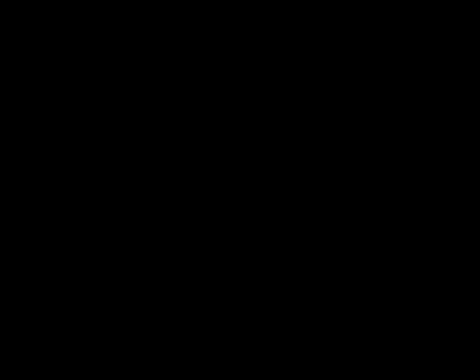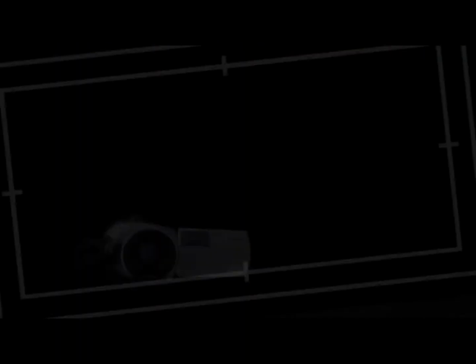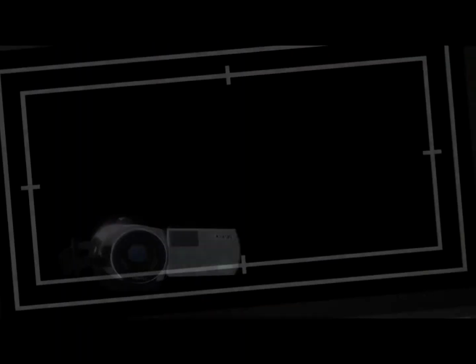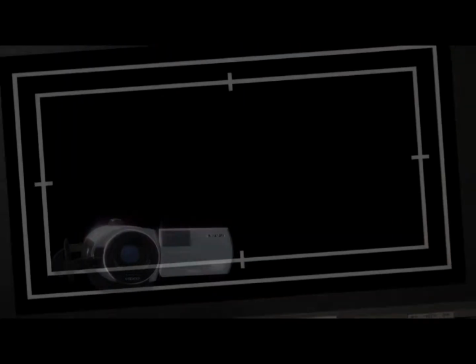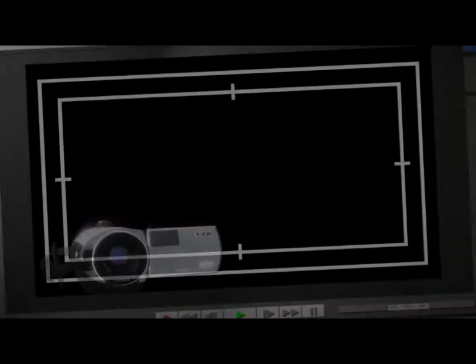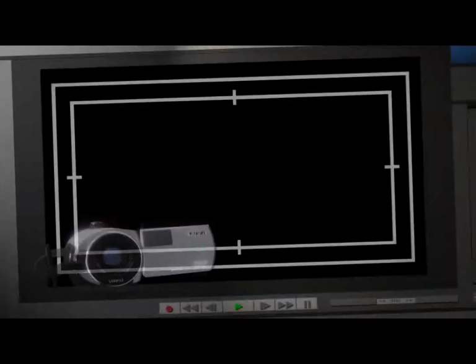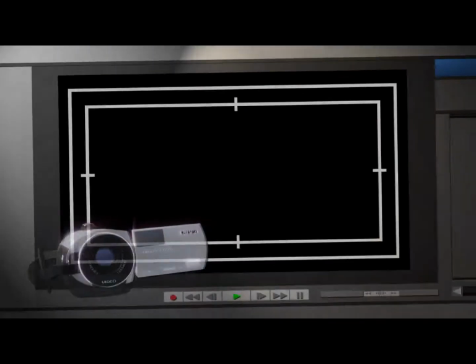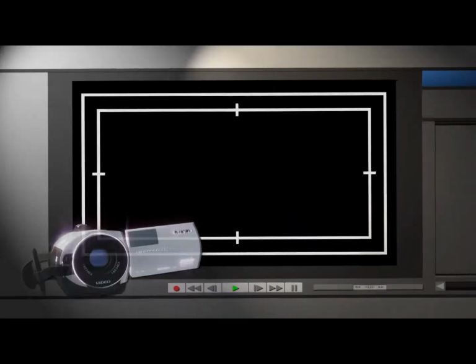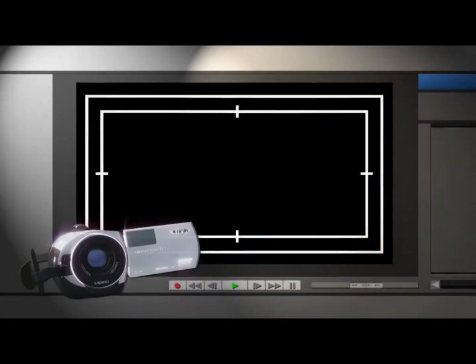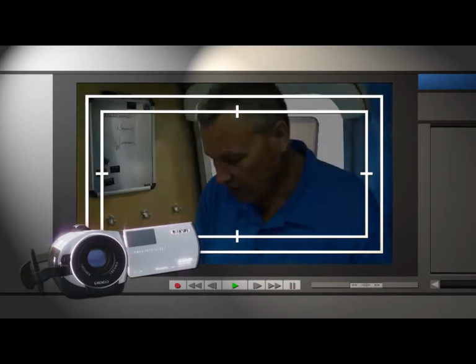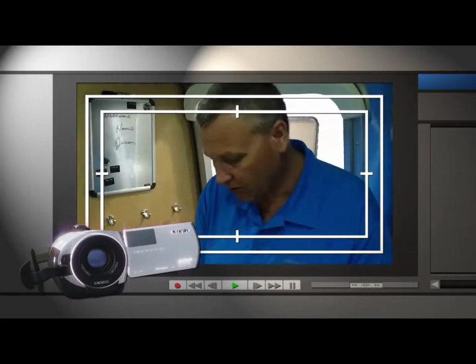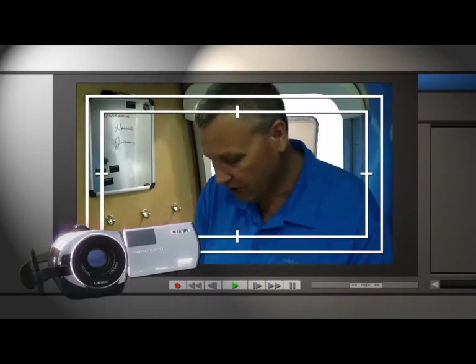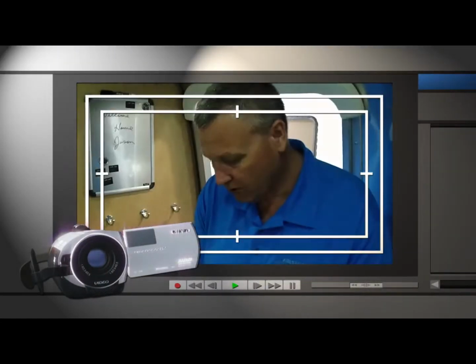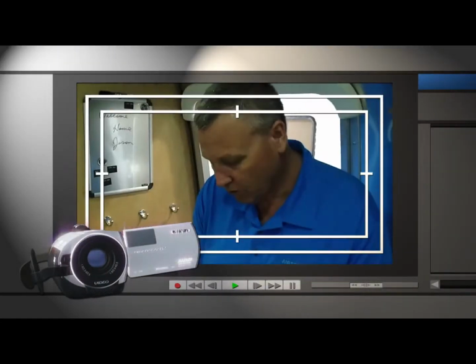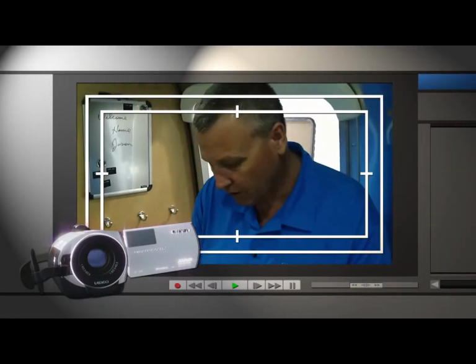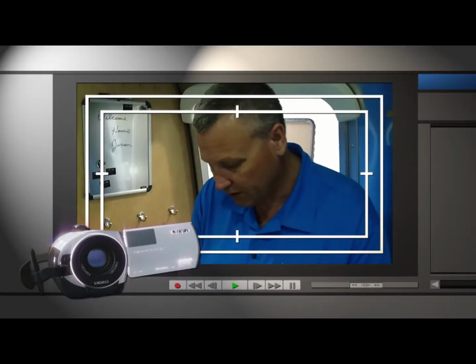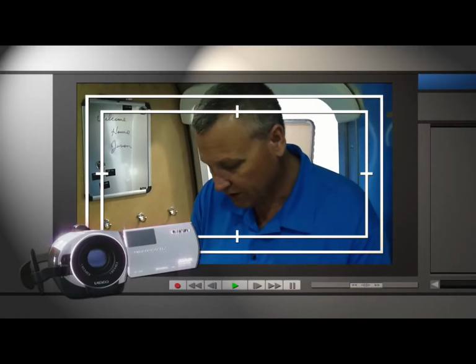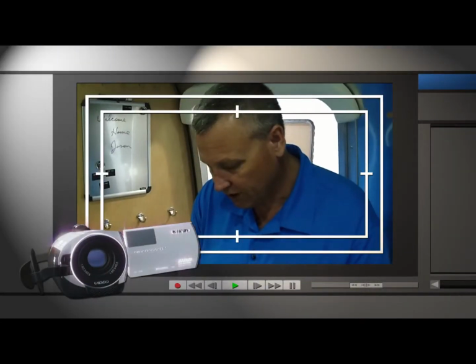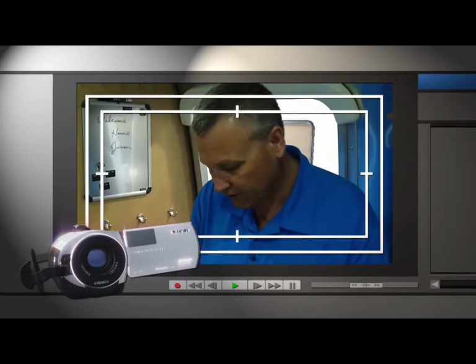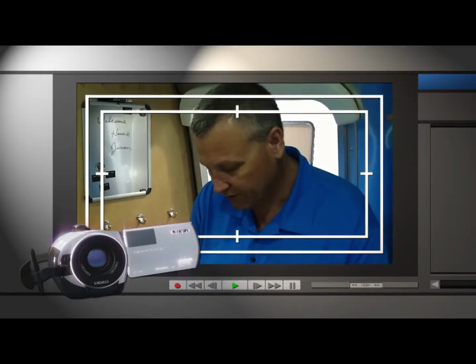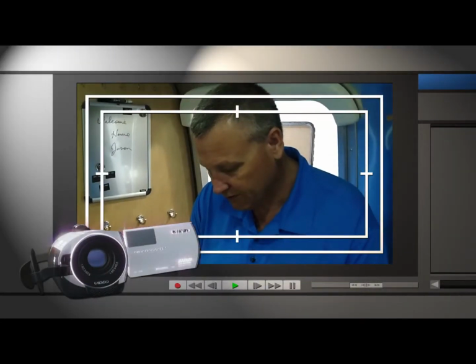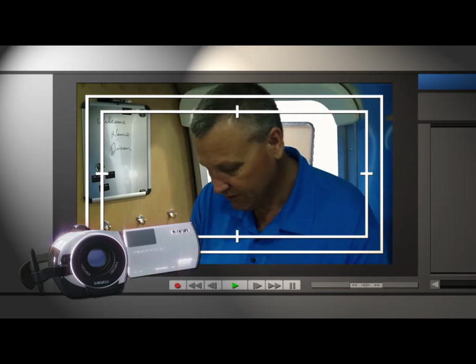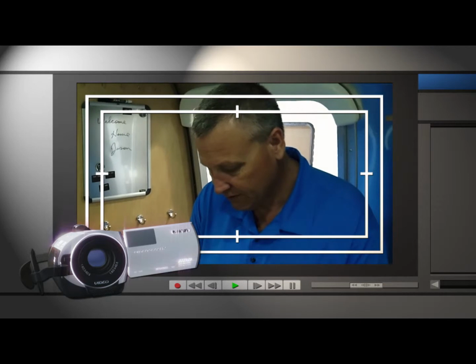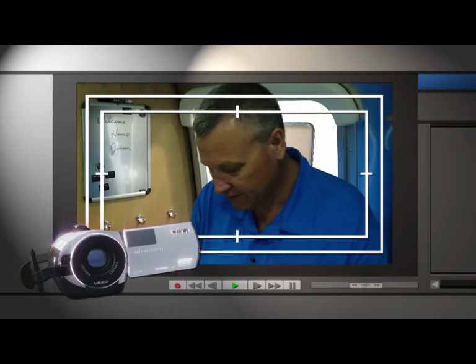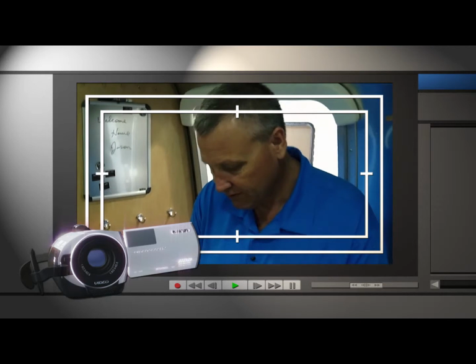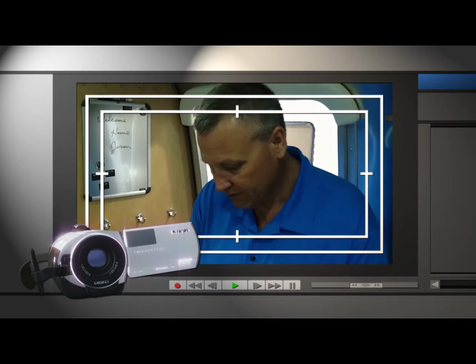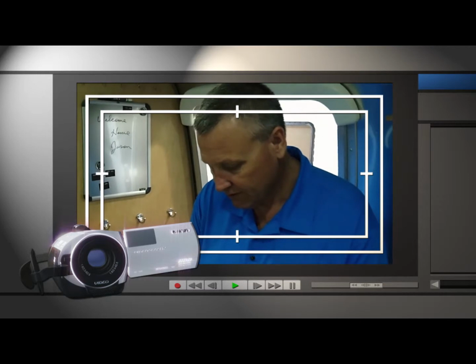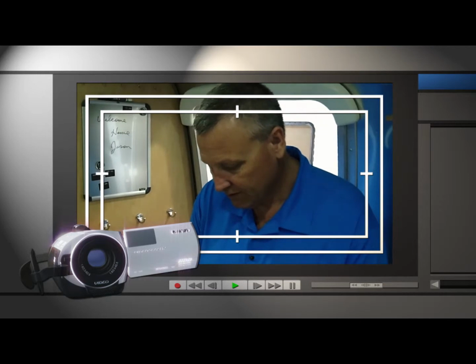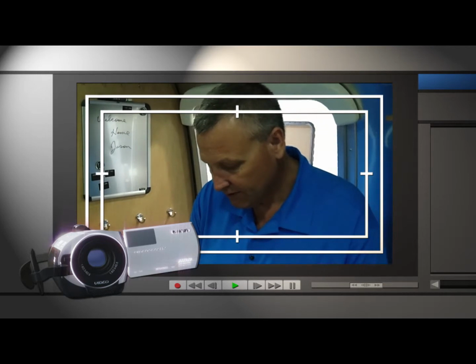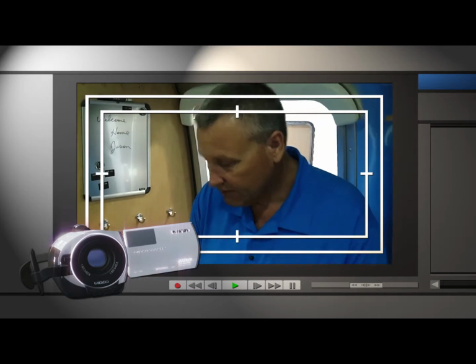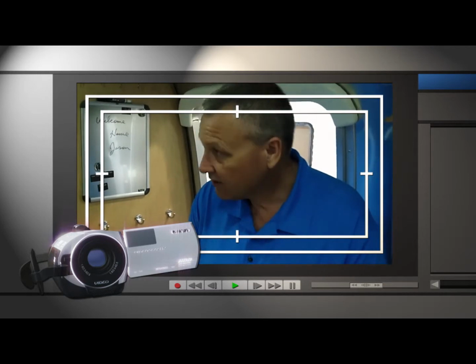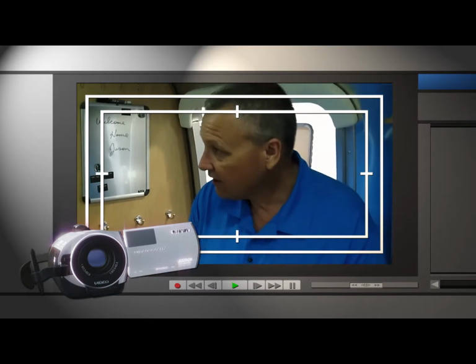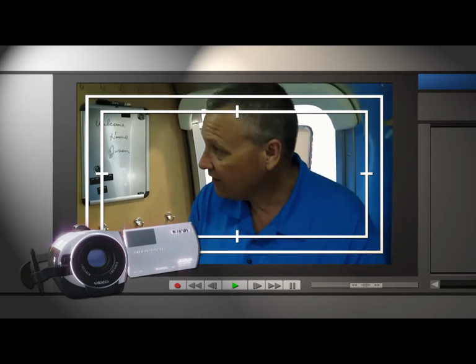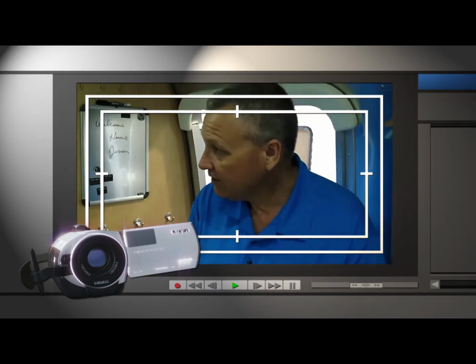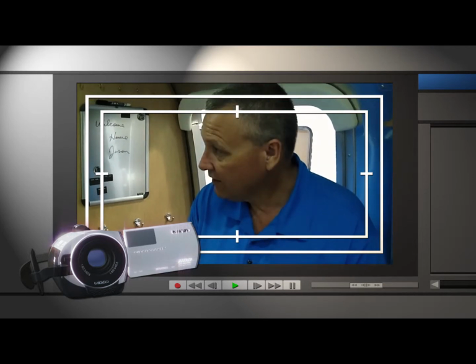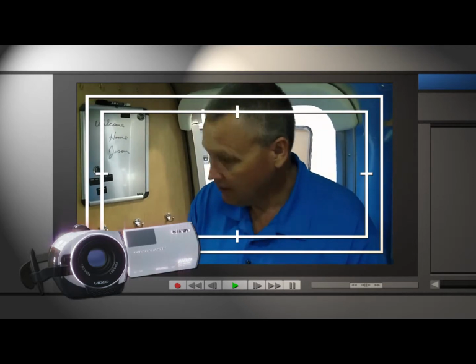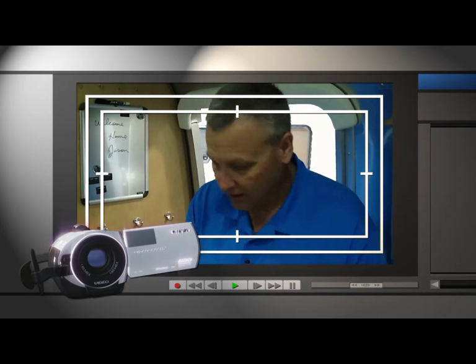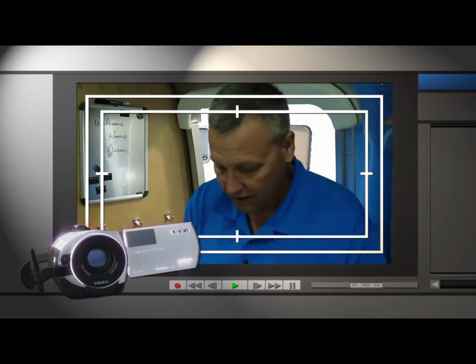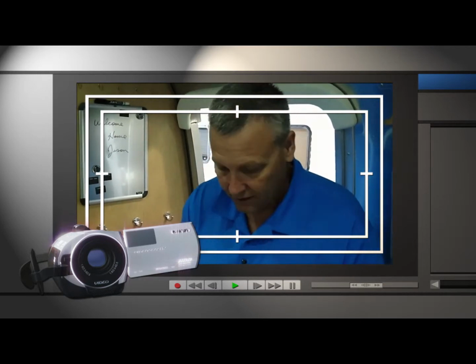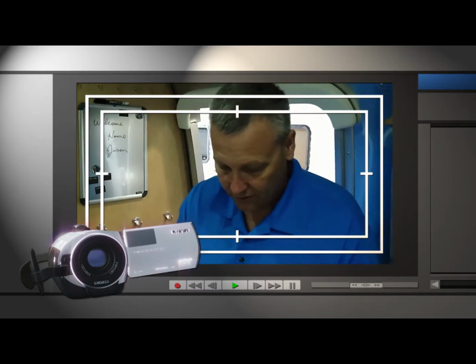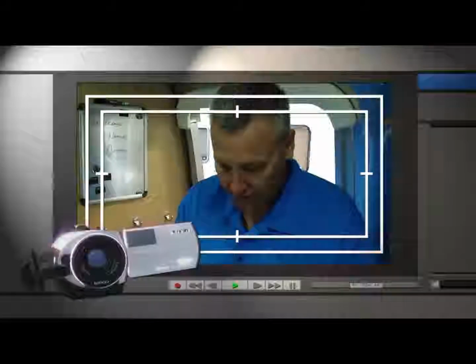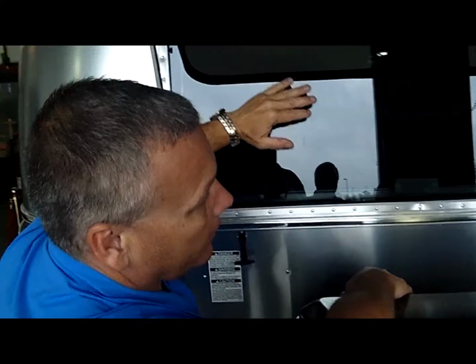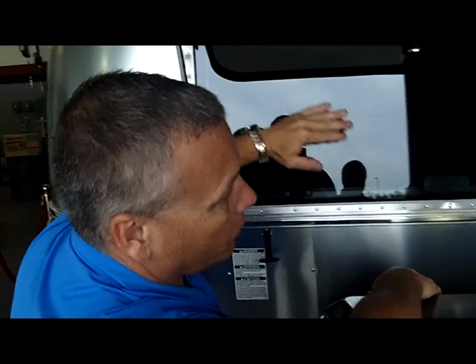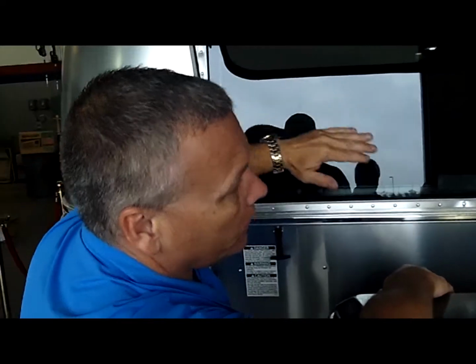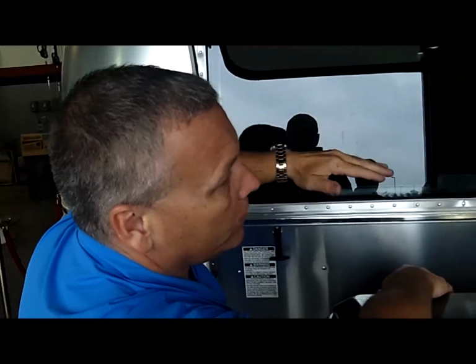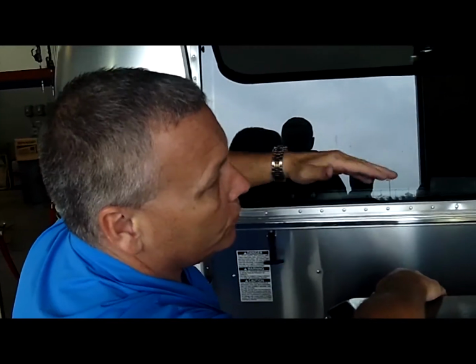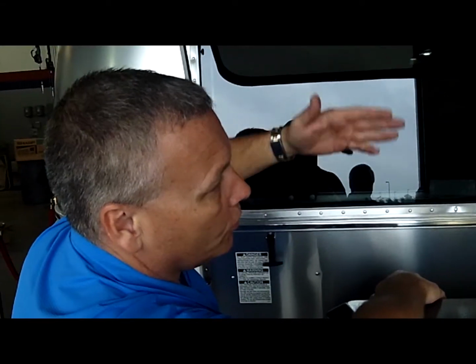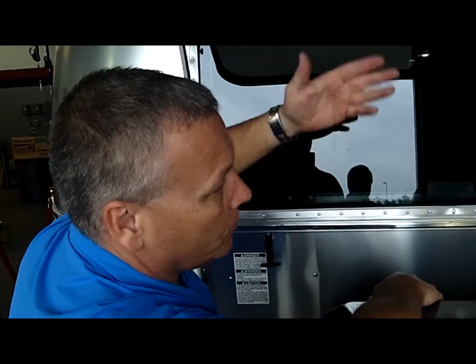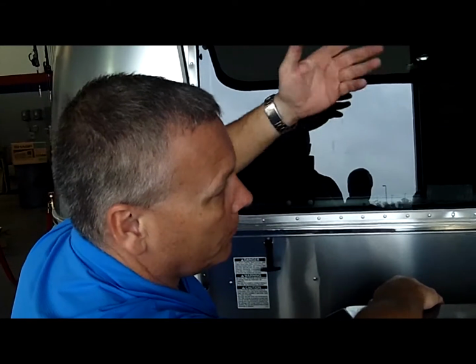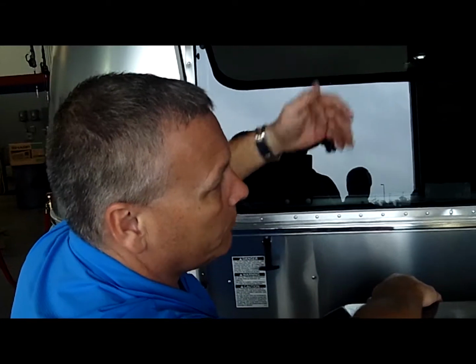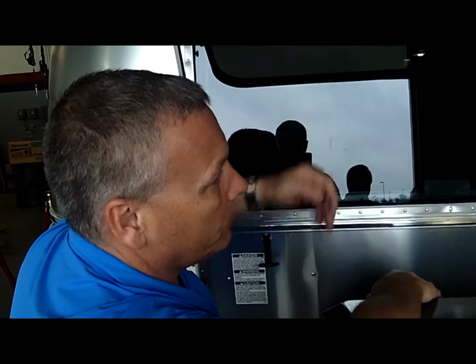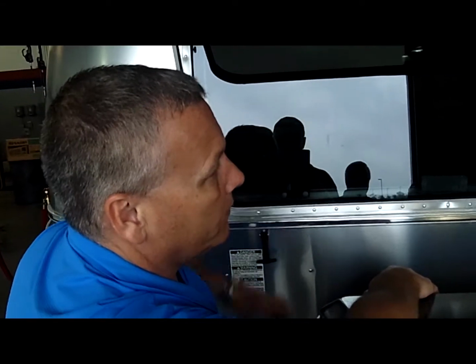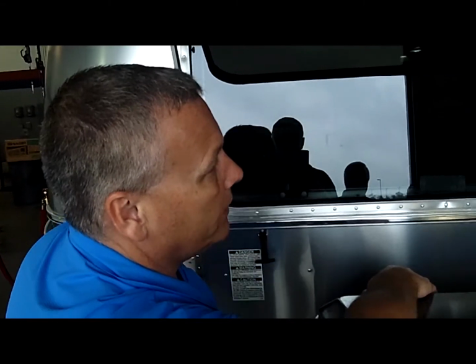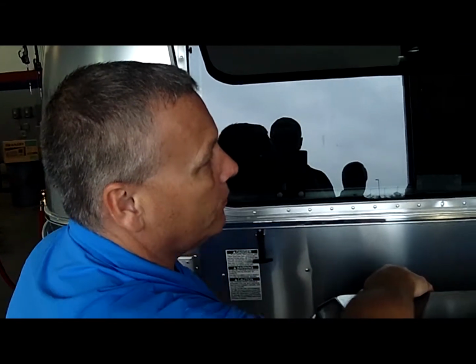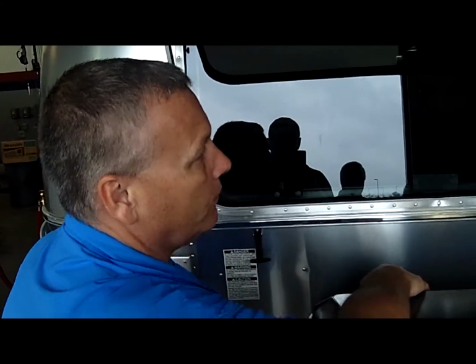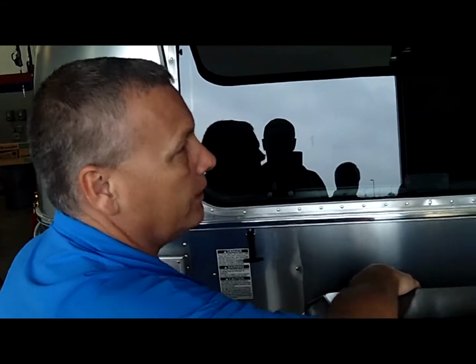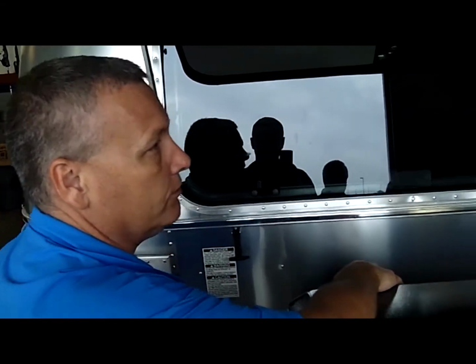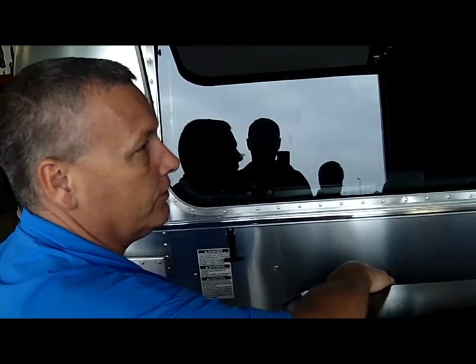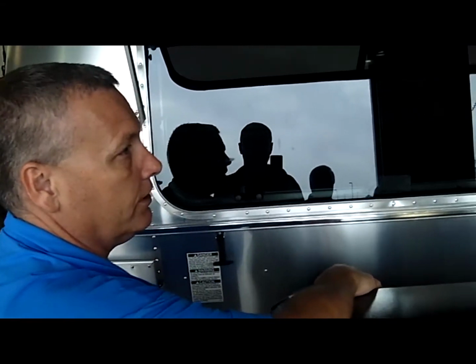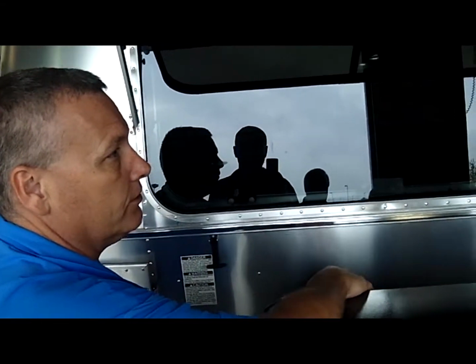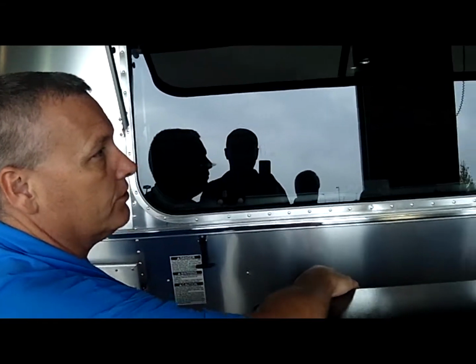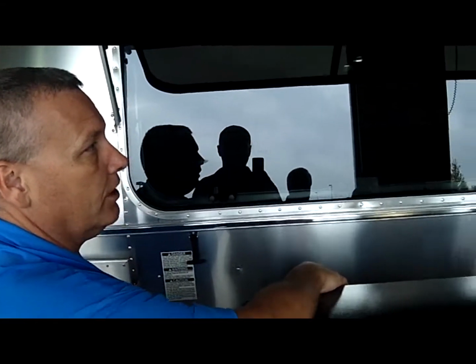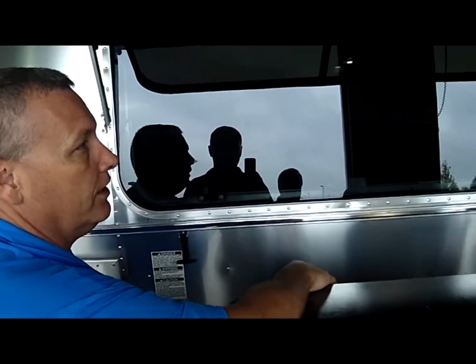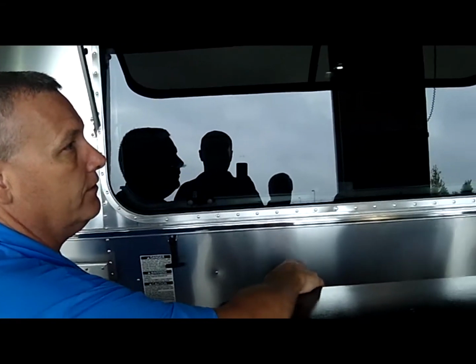So today, here's all your lights. How the windows open up — when we get around on the other side.